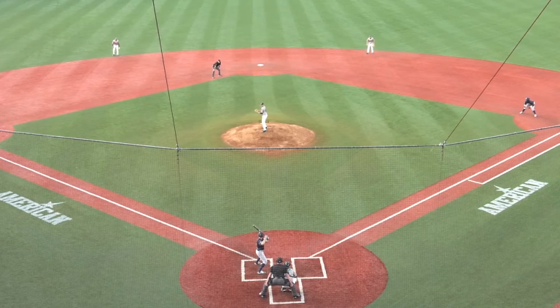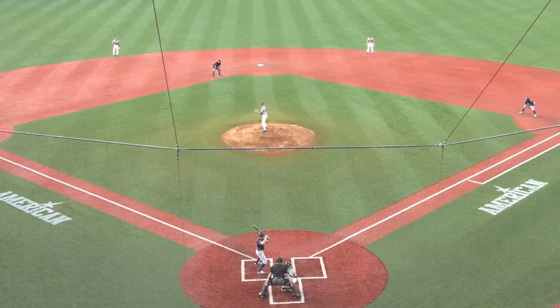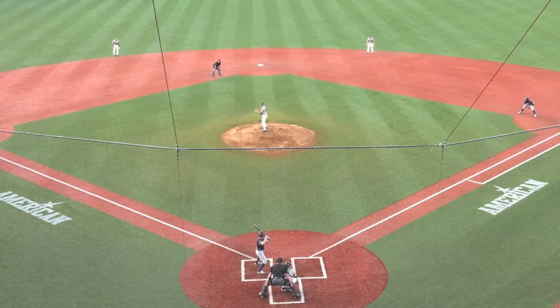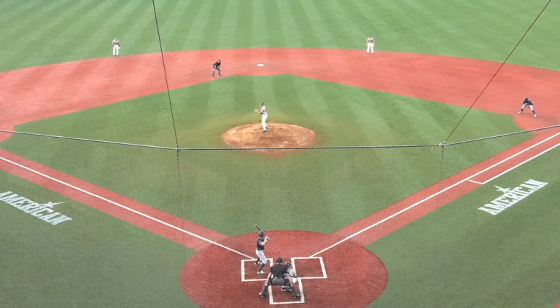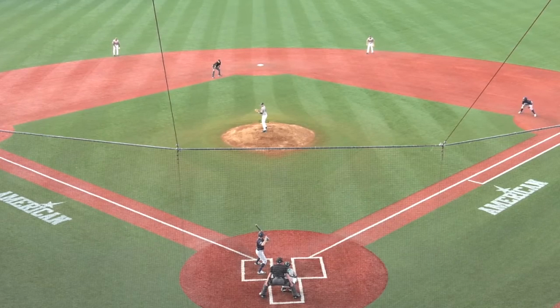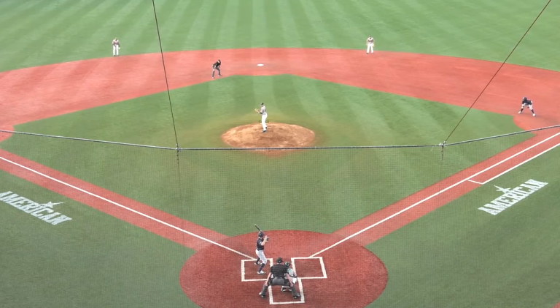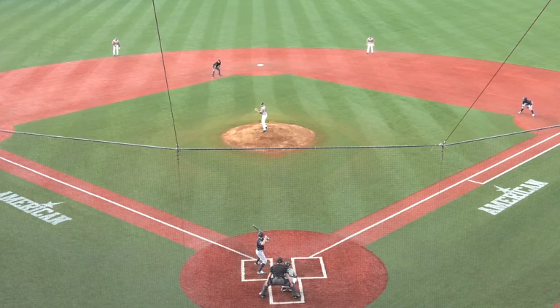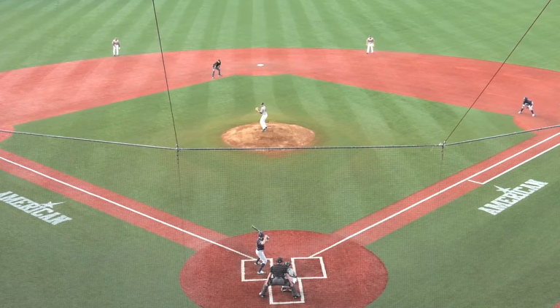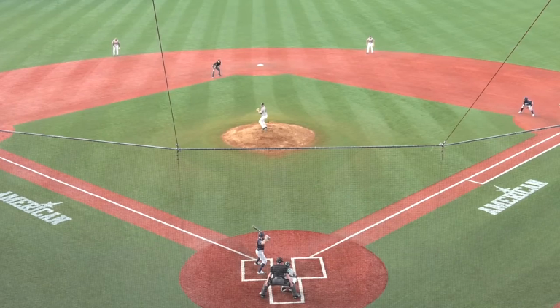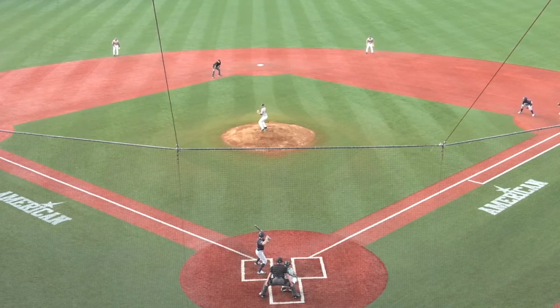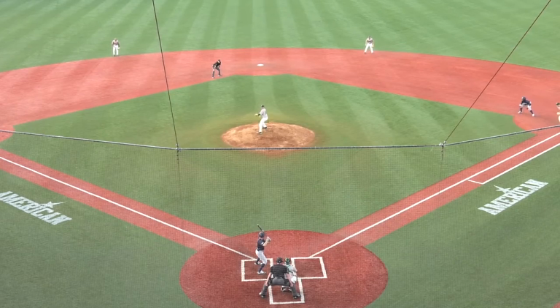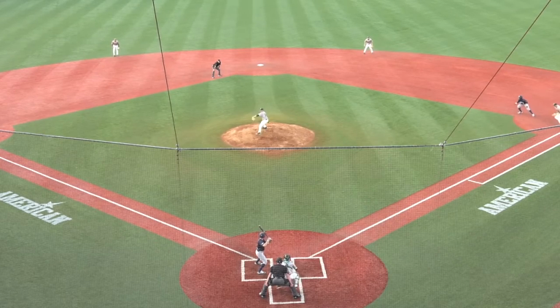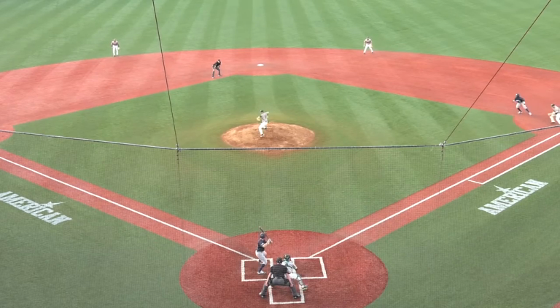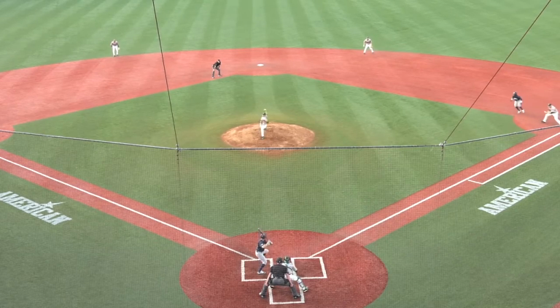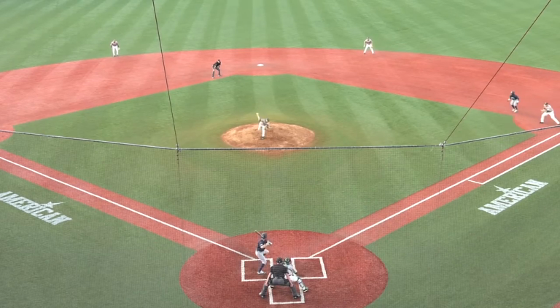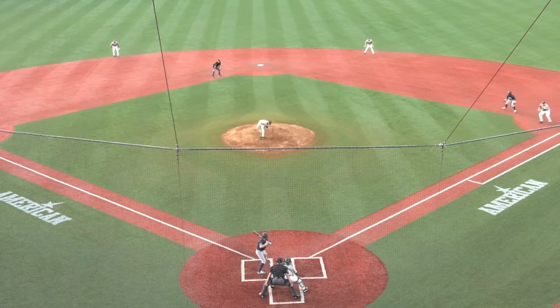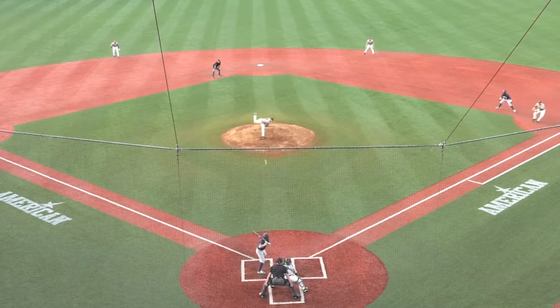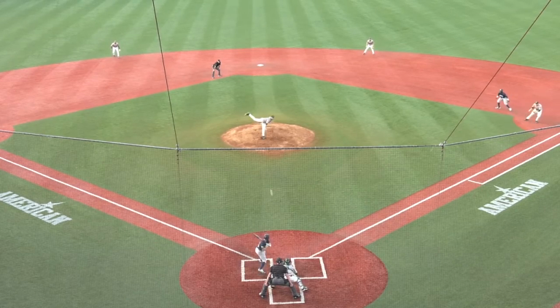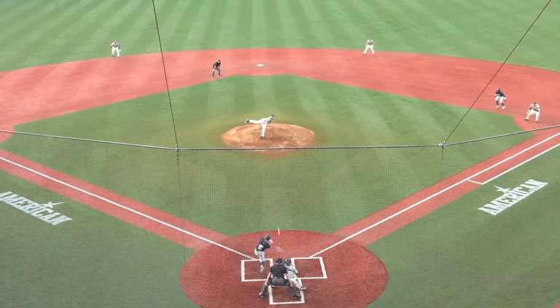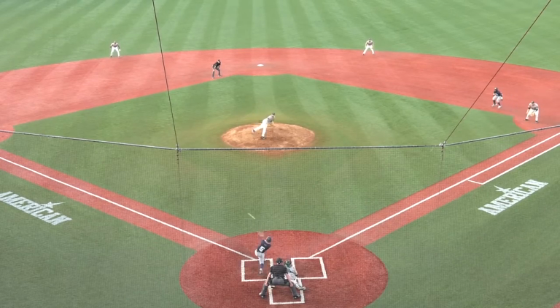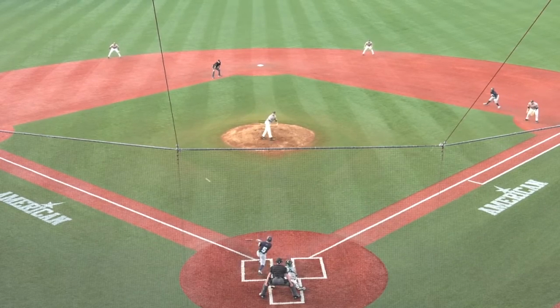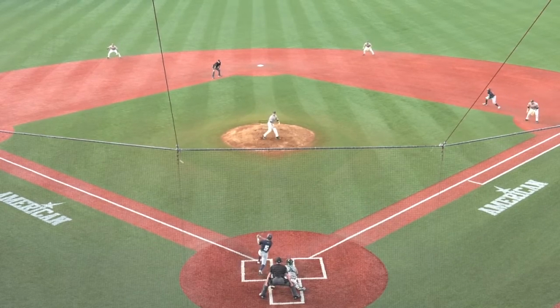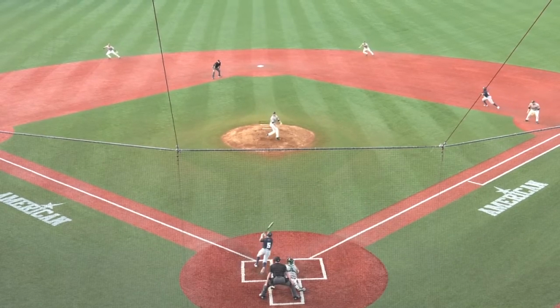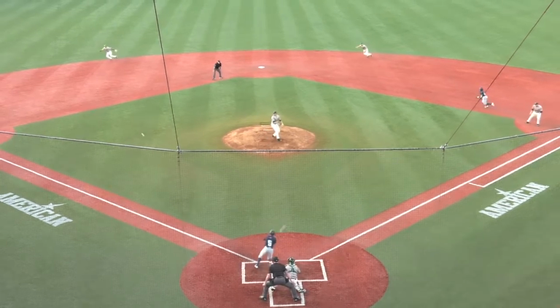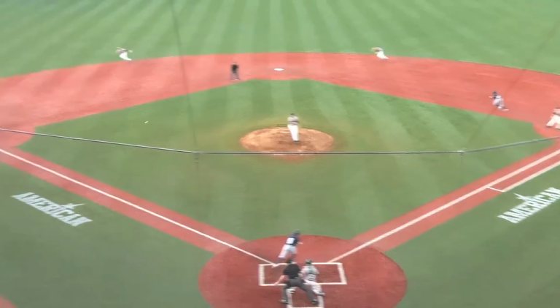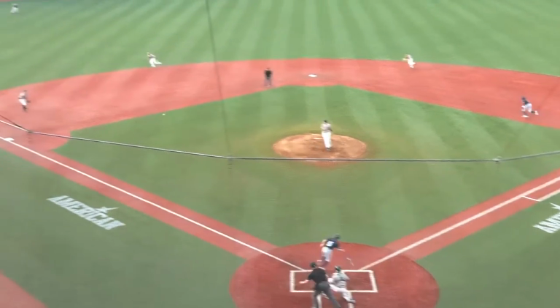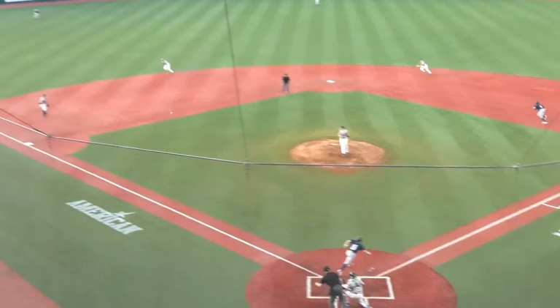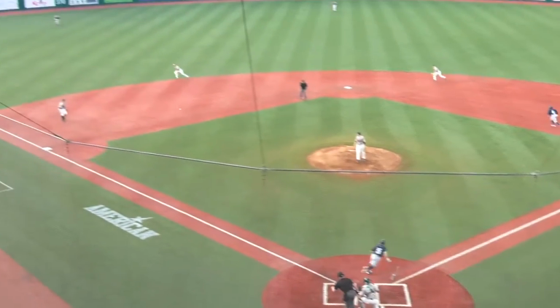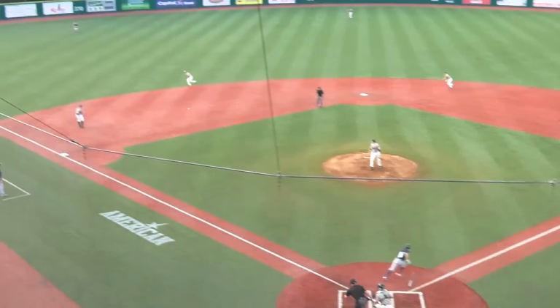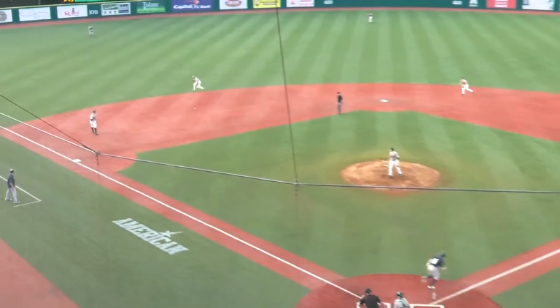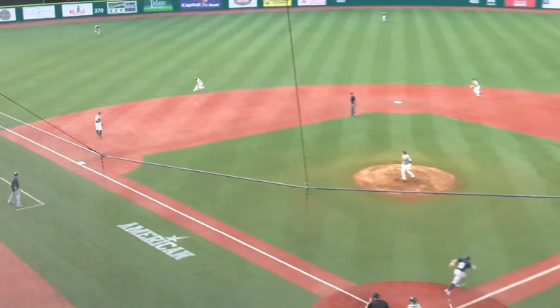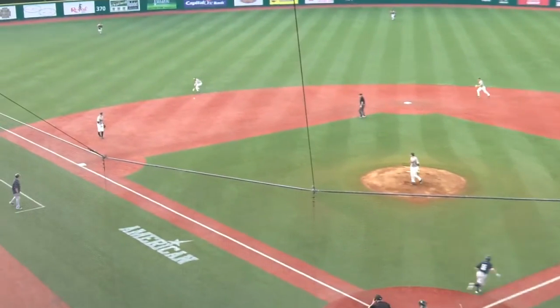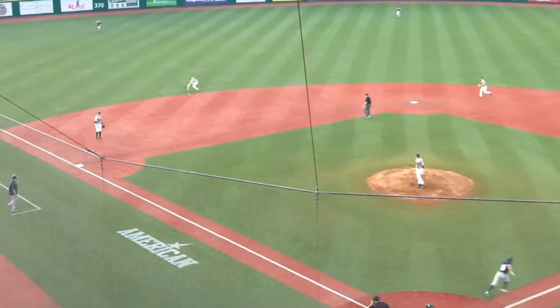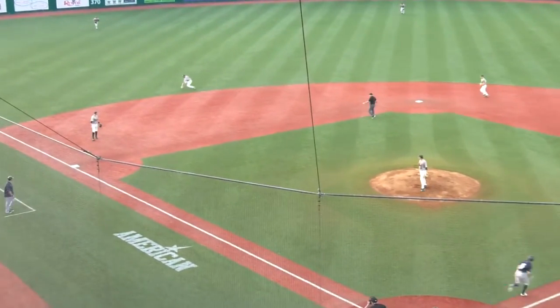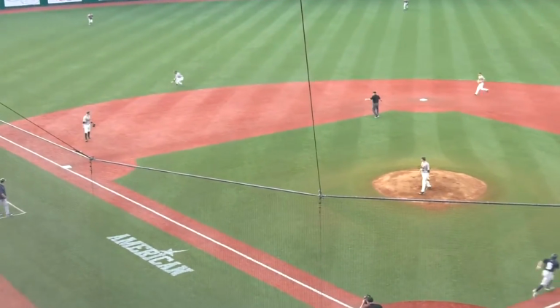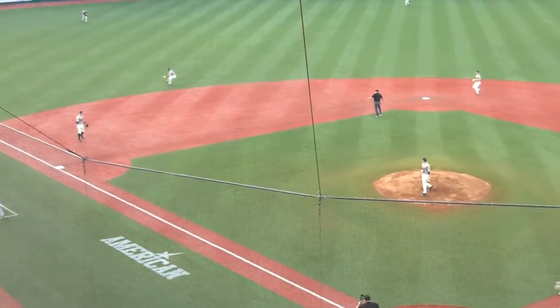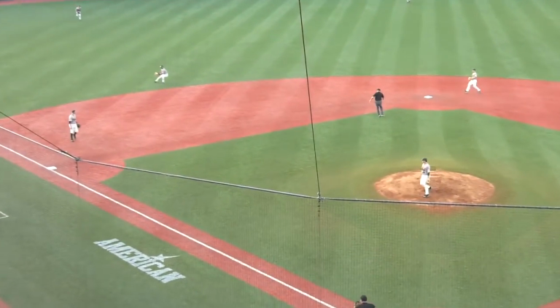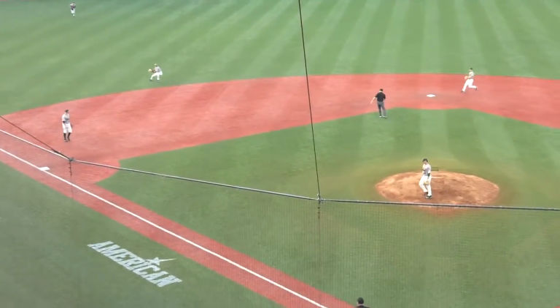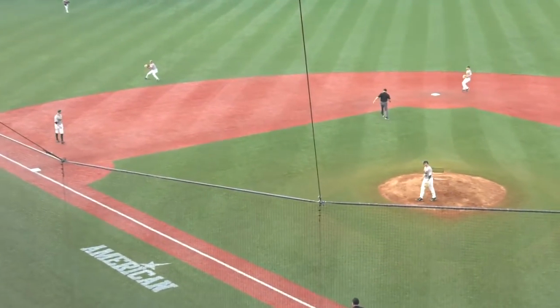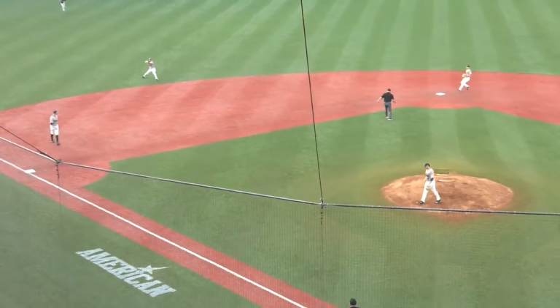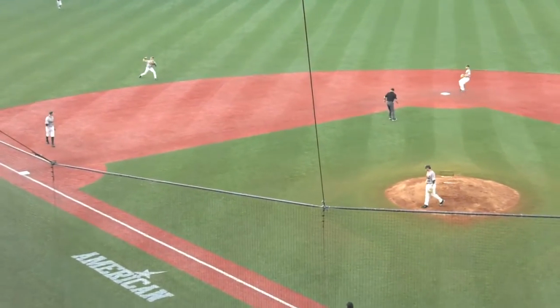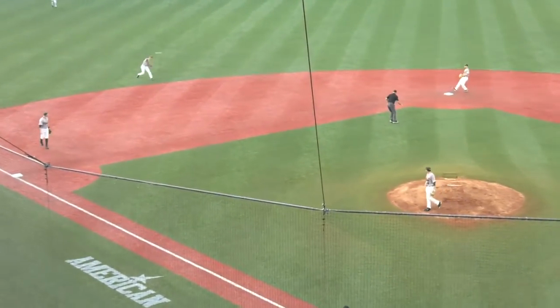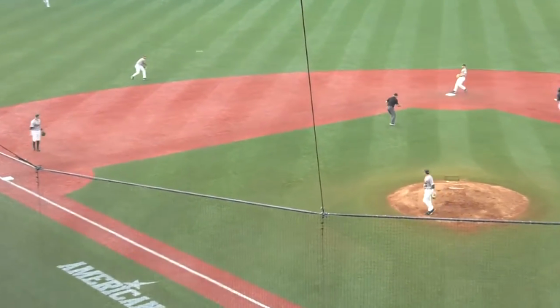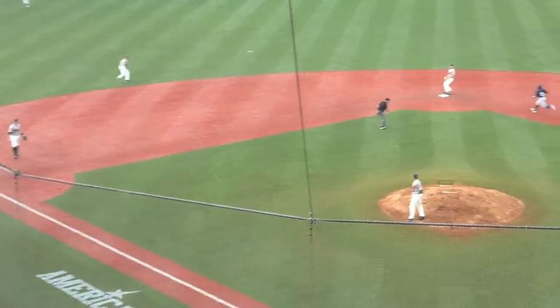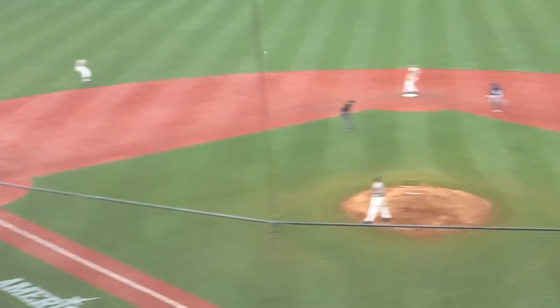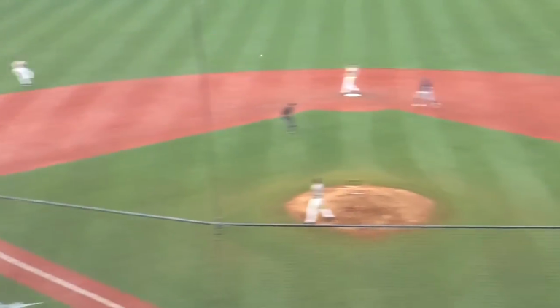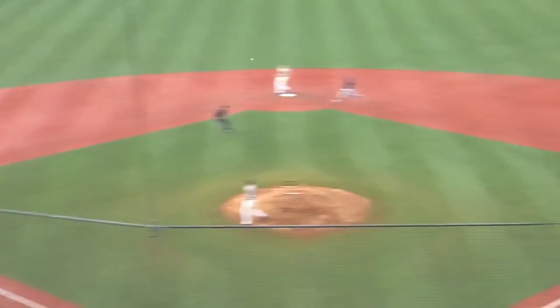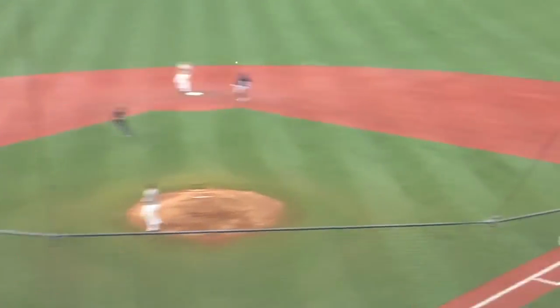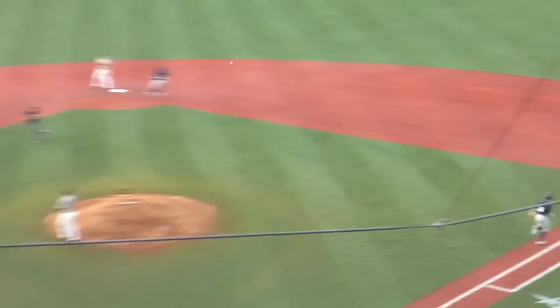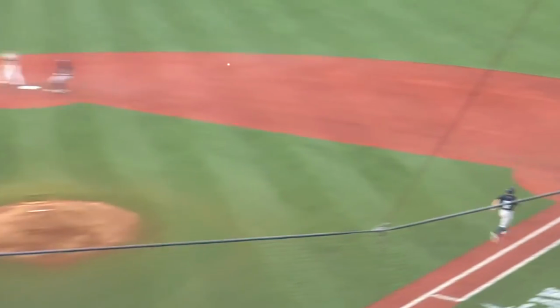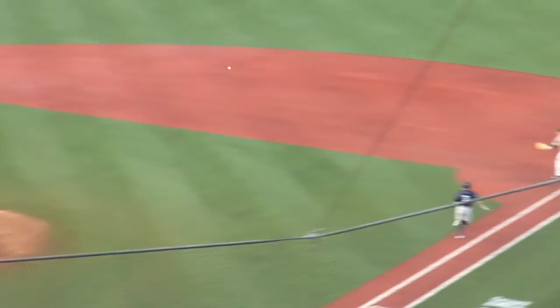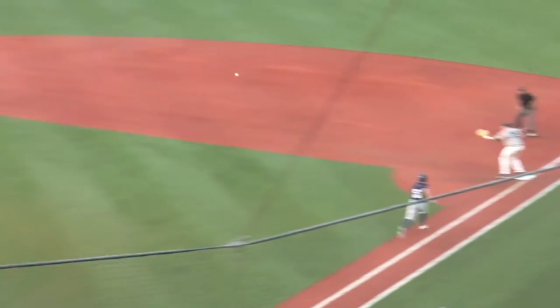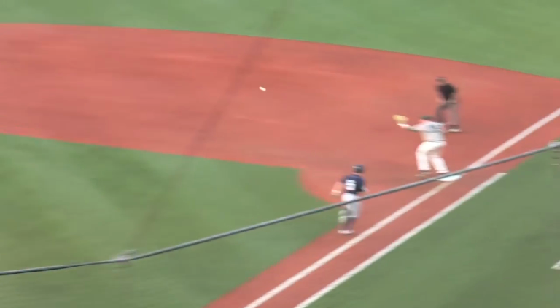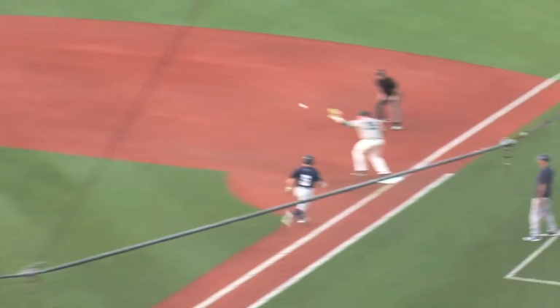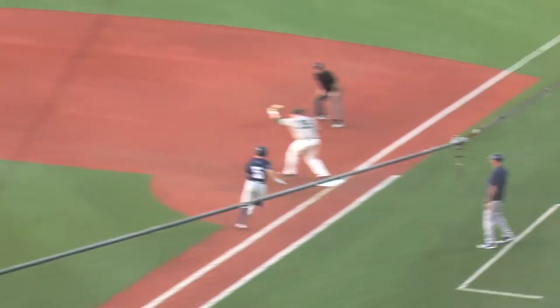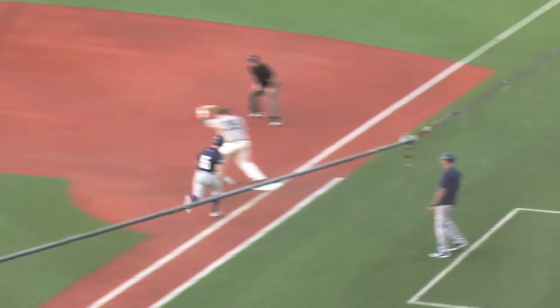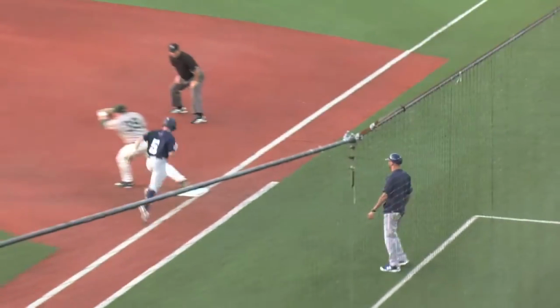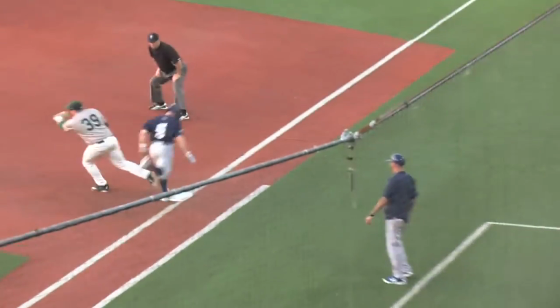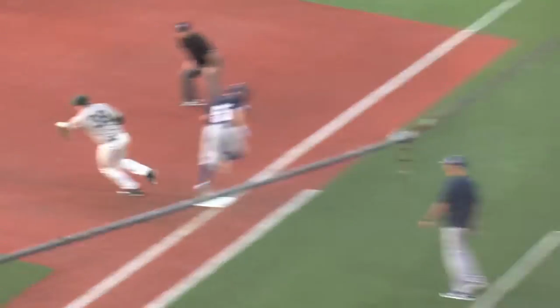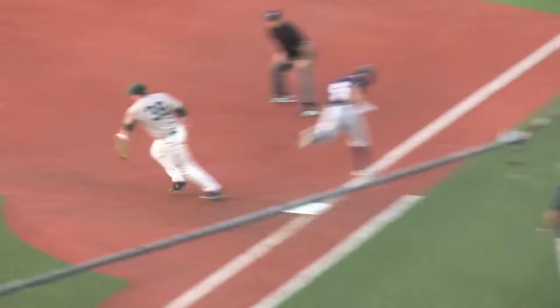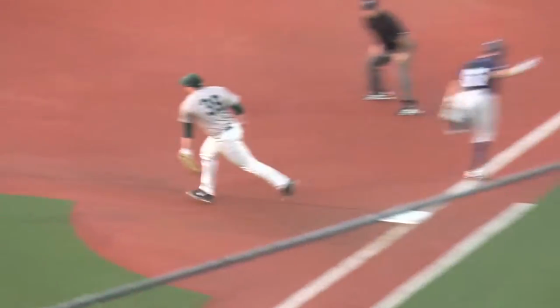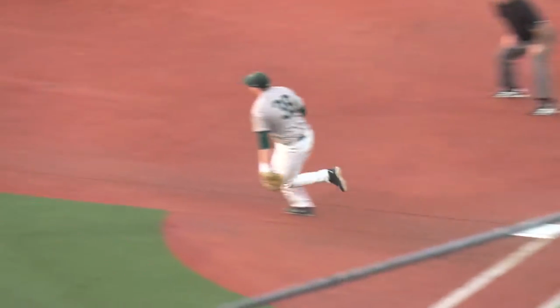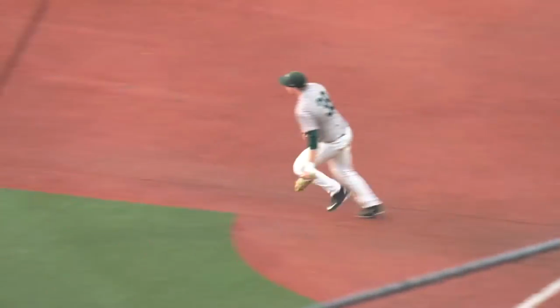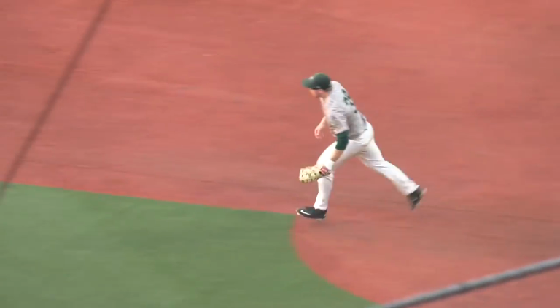It's basically been the starting nine this year. Ground ball deep short — Alamase has it. Shallow left, long throw to first, in time.